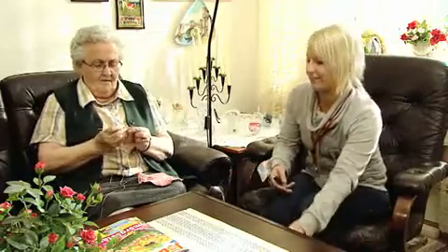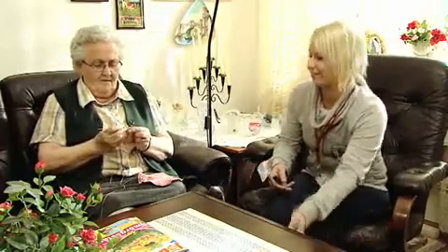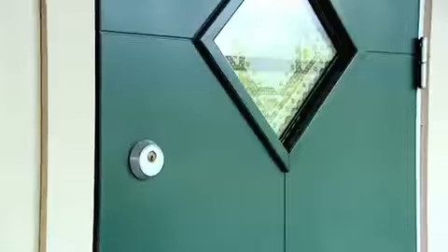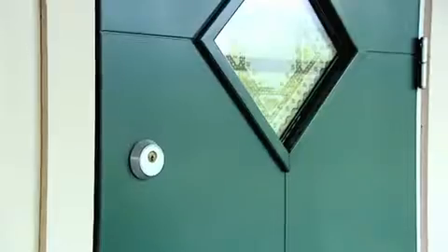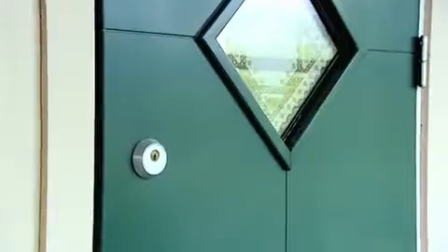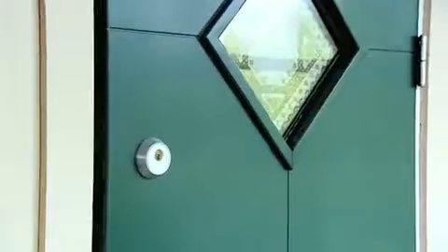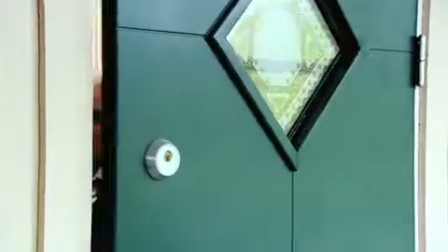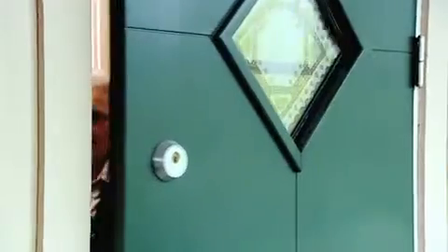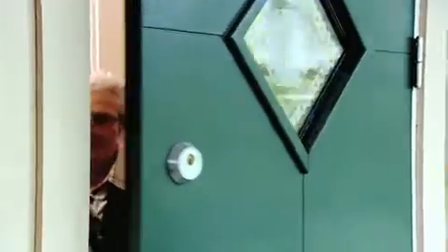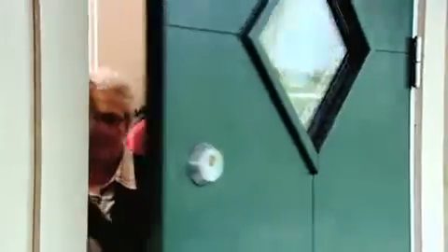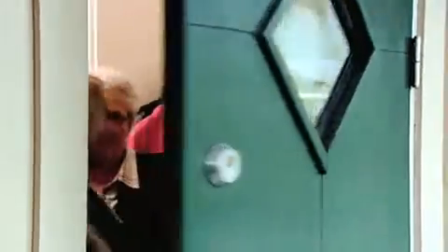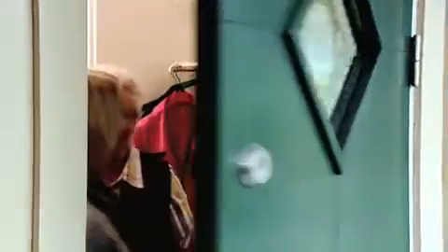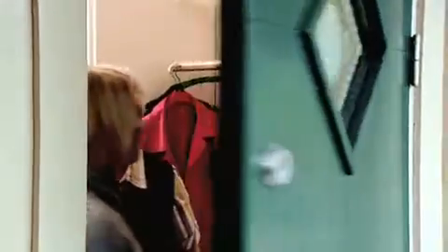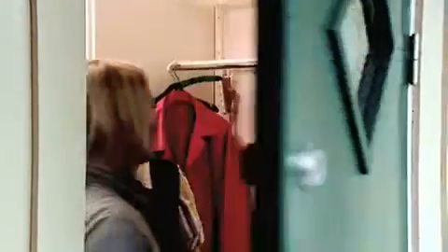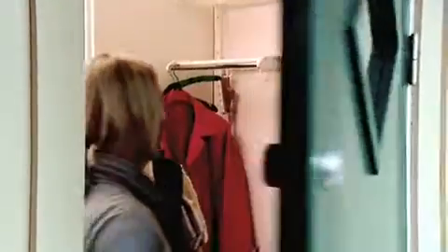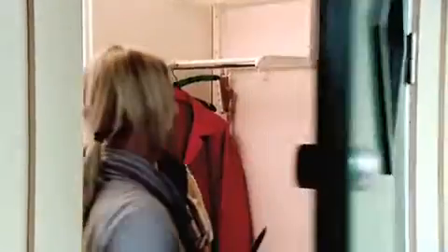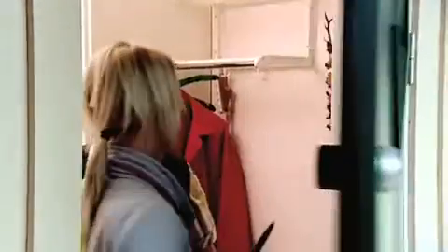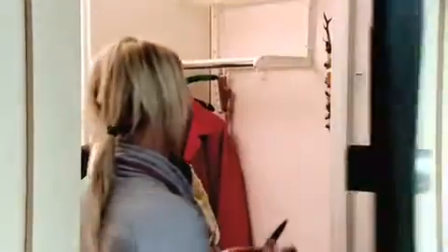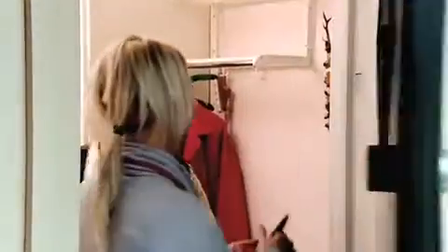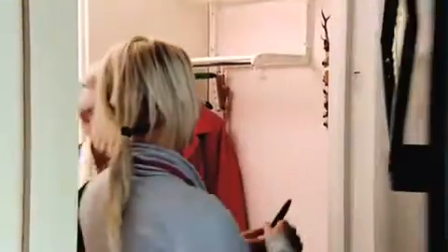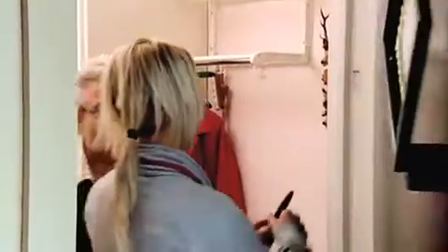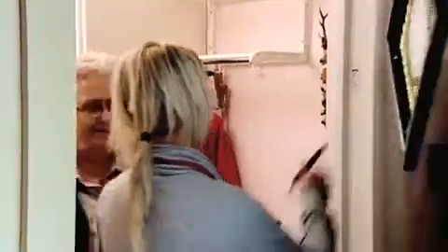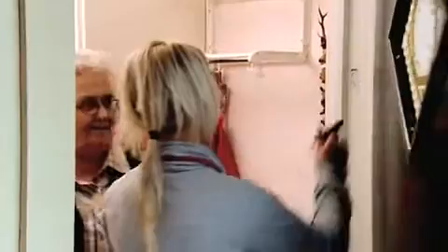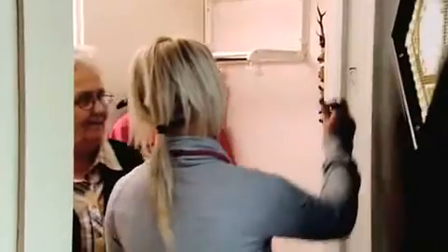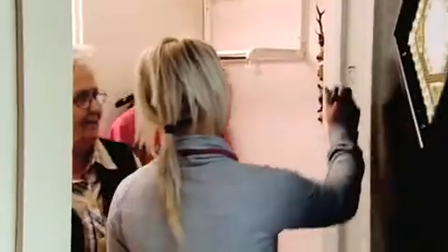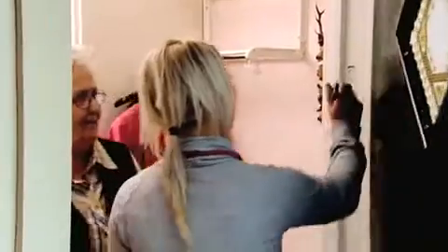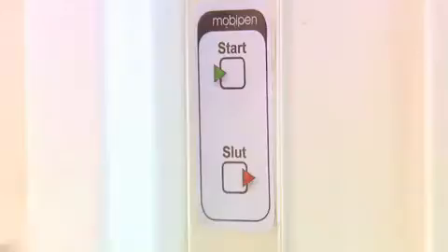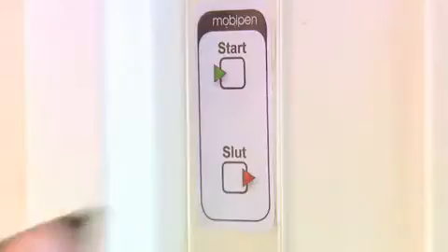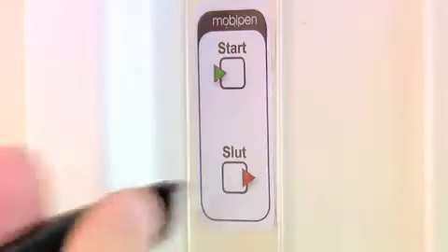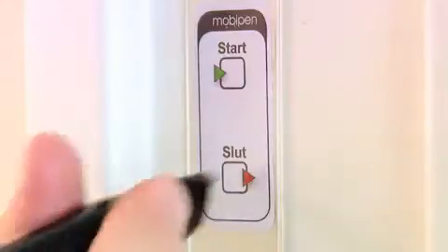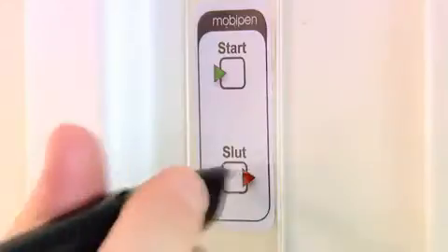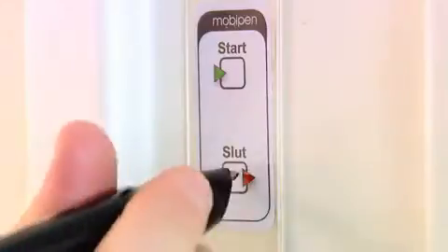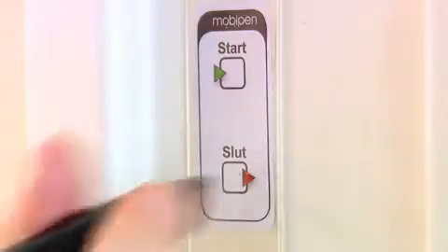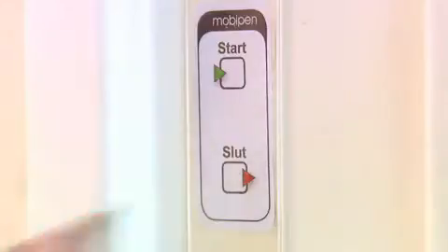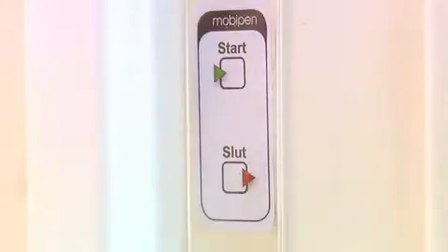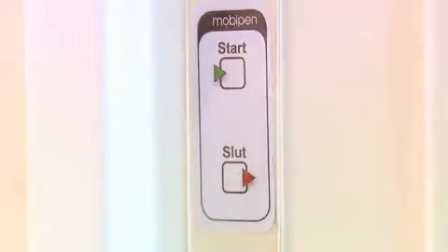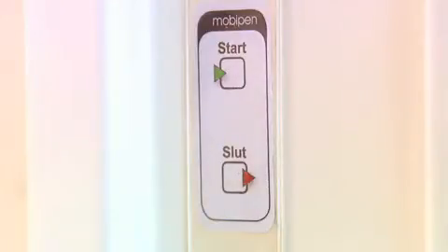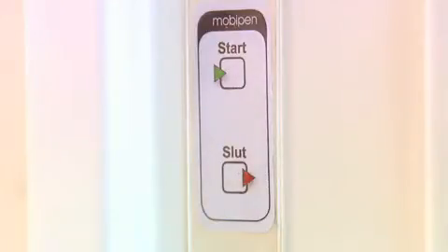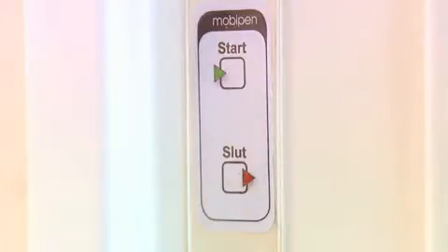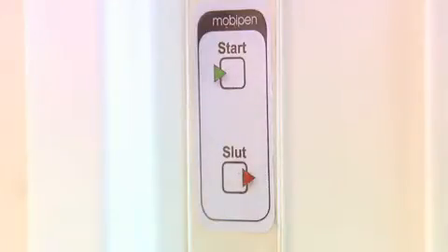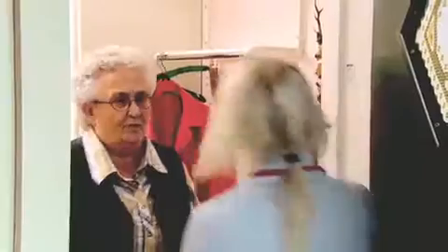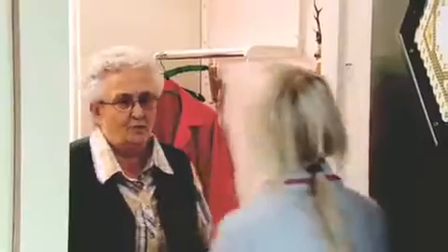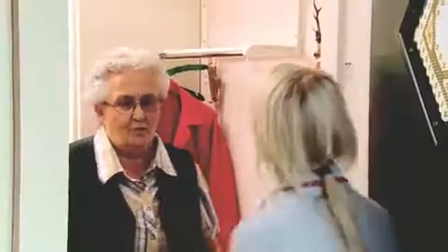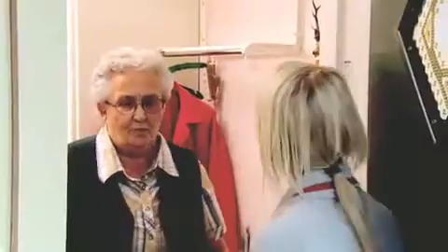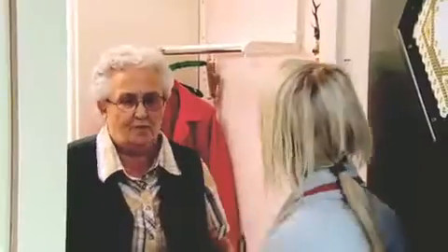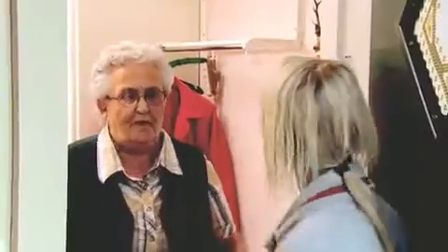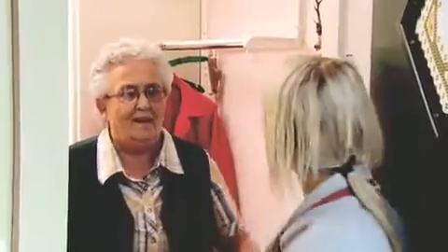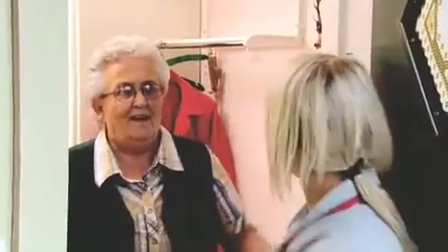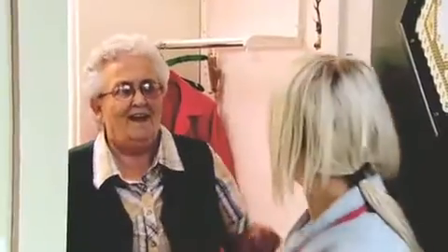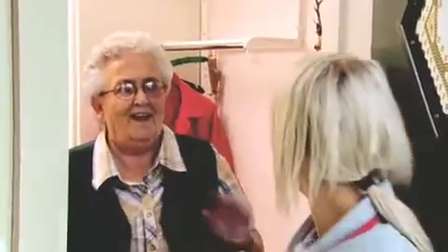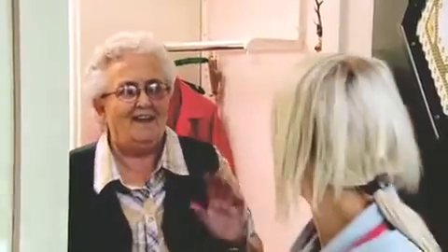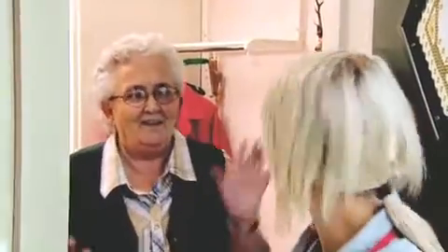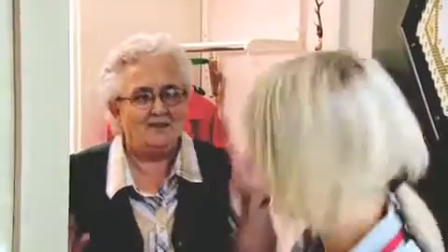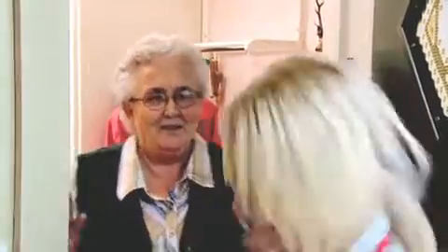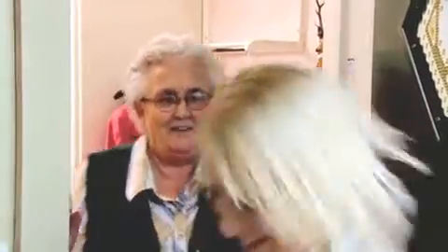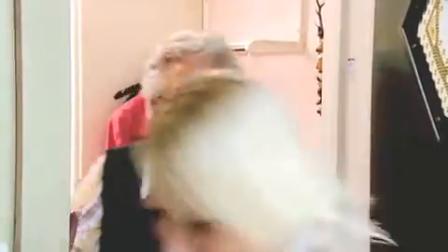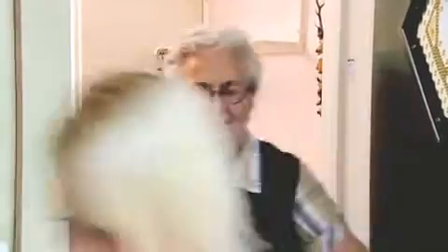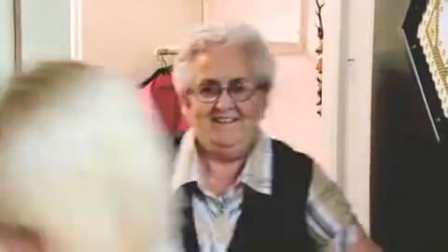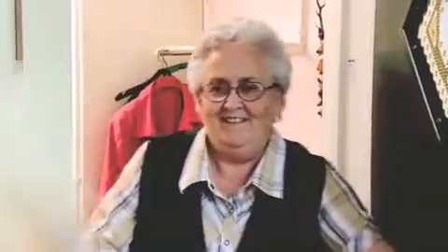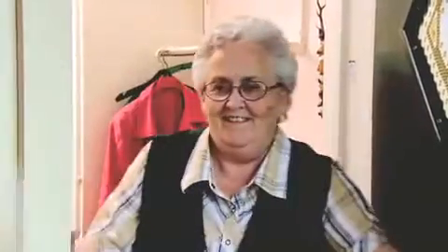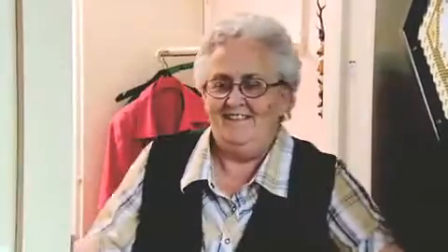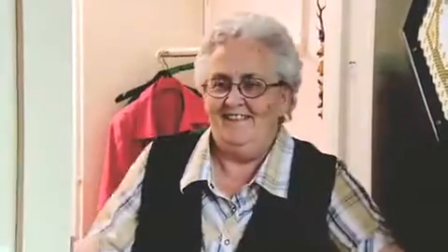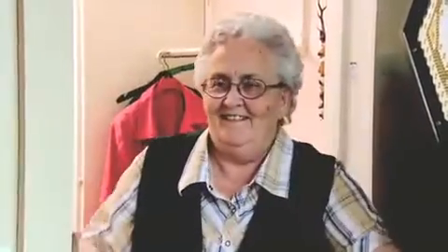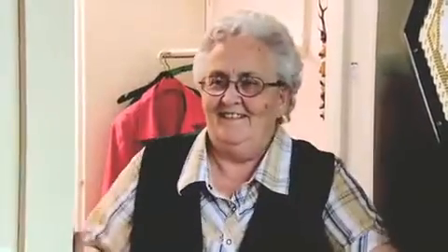When Sarah leaves the client she ticks the end box and the pen with its built-in clock records the total visiting time.